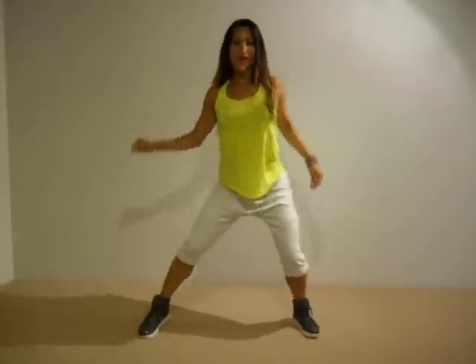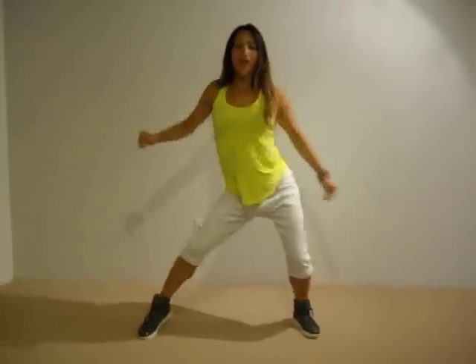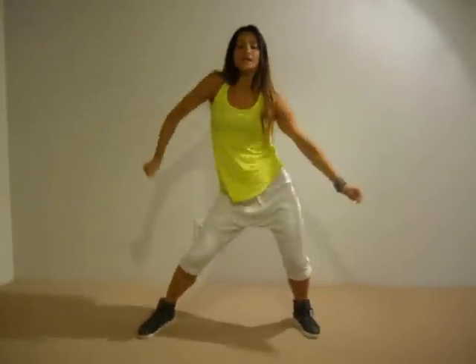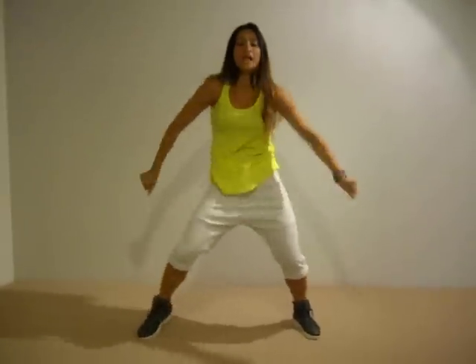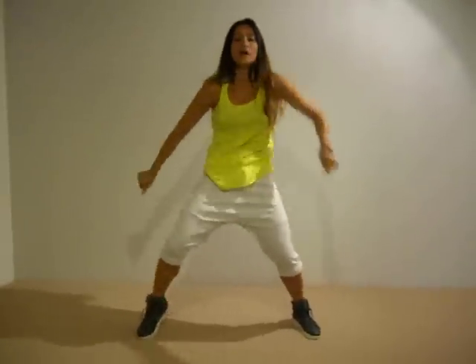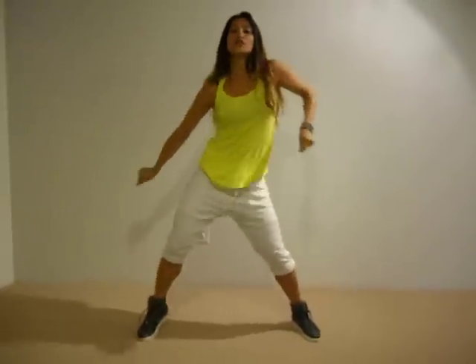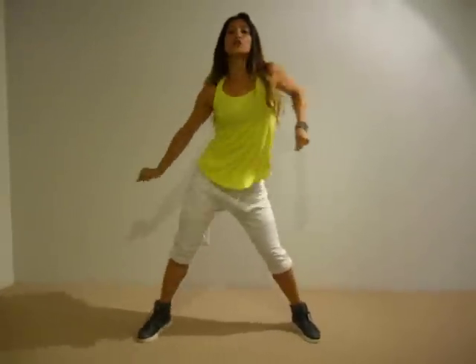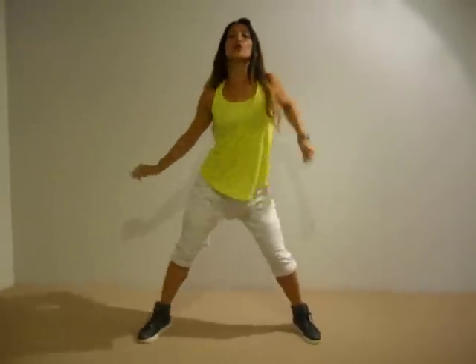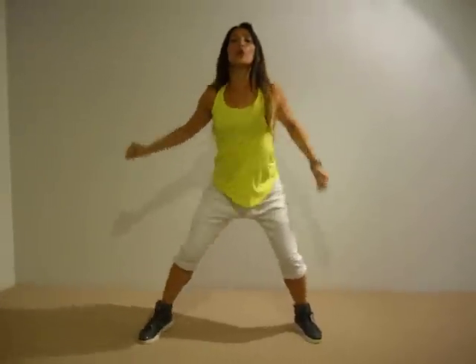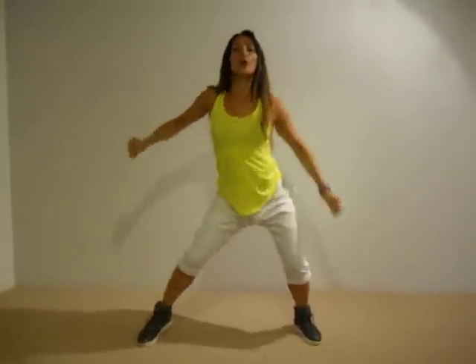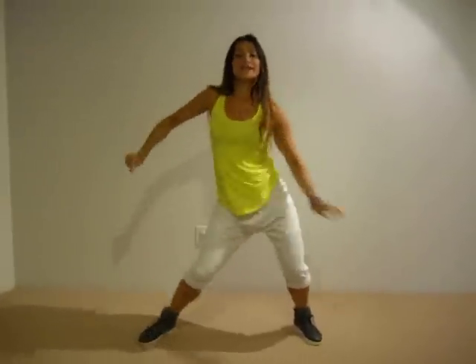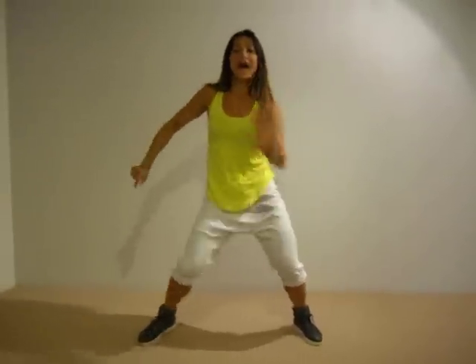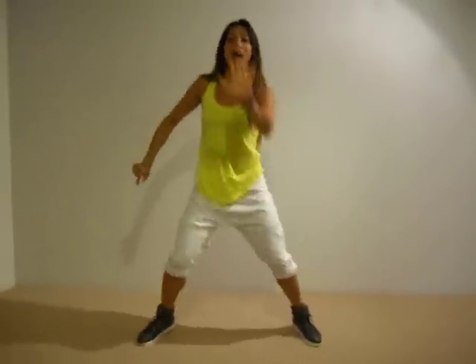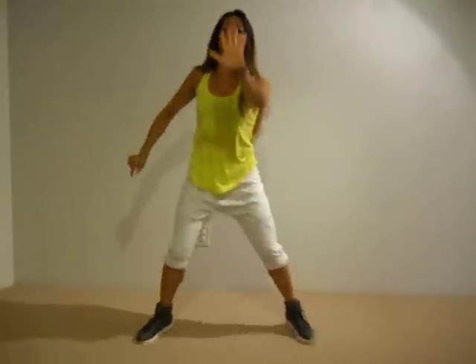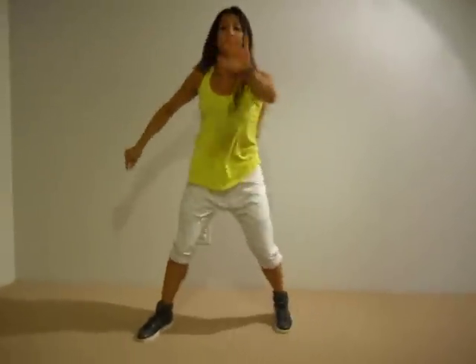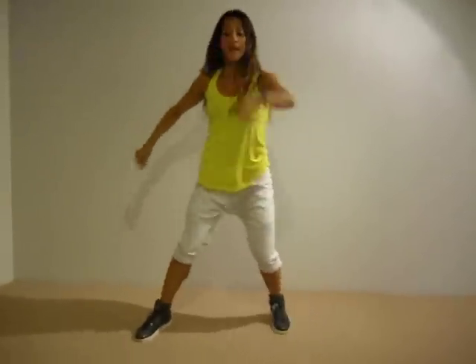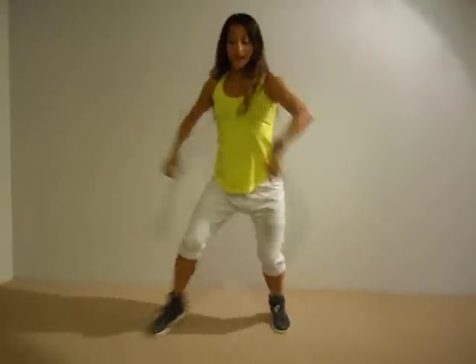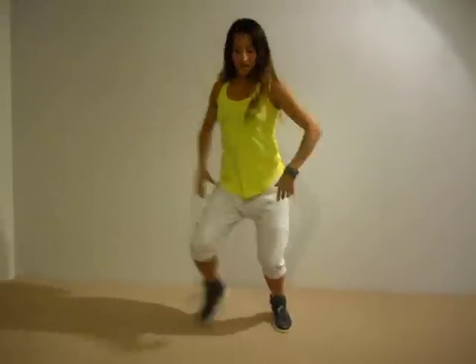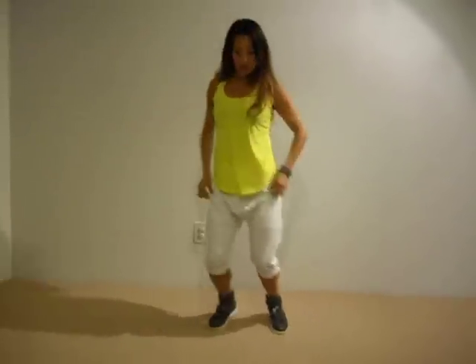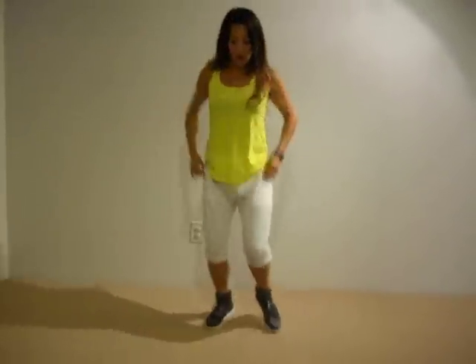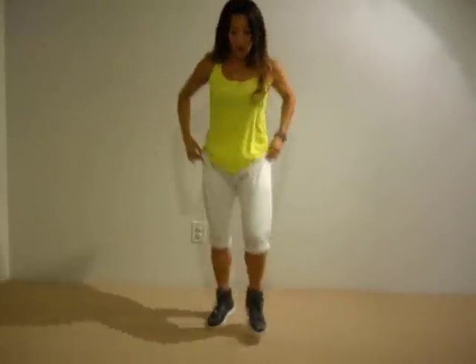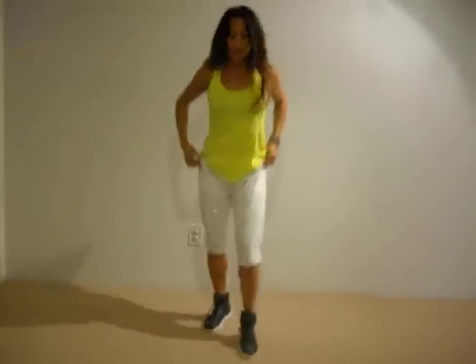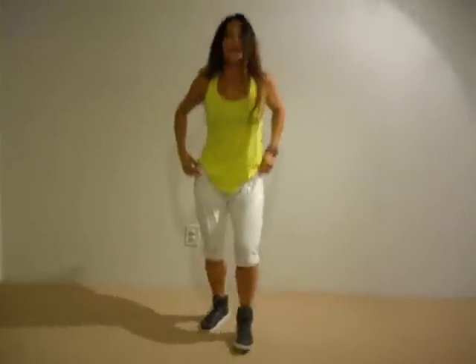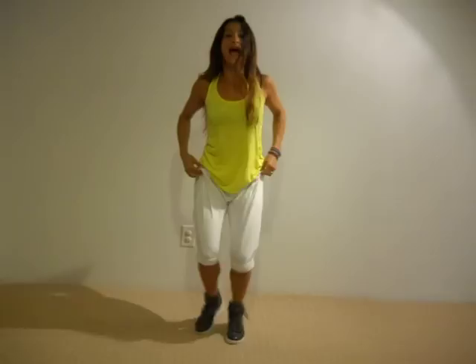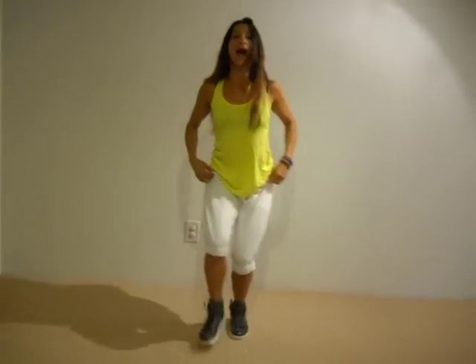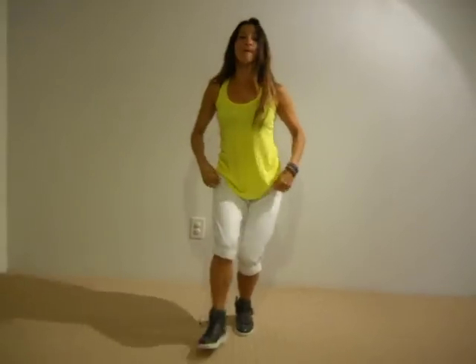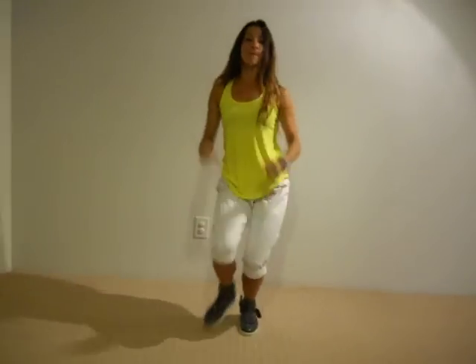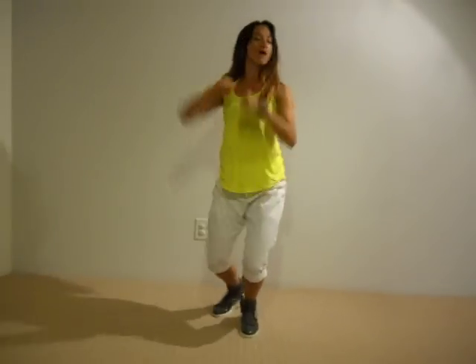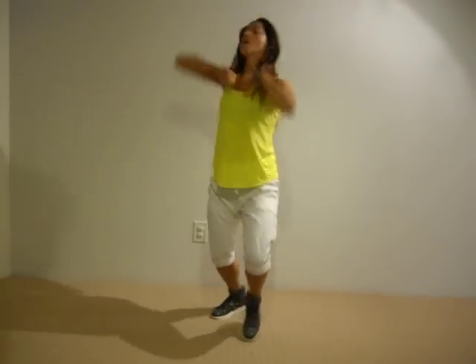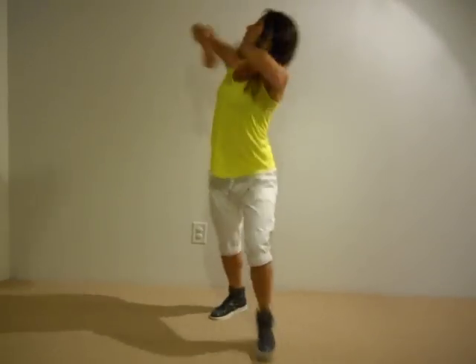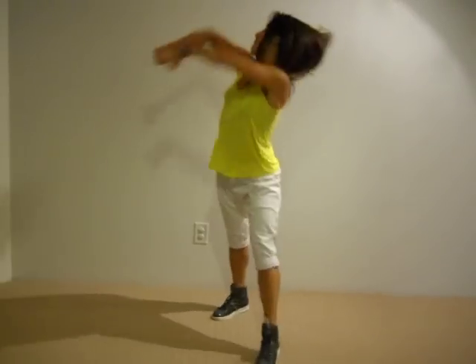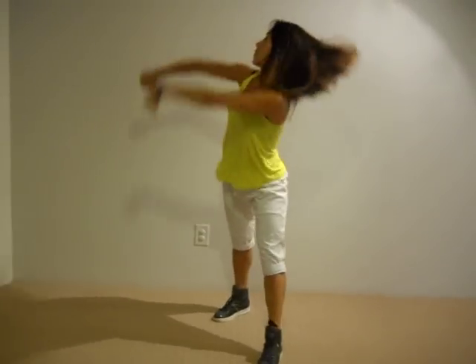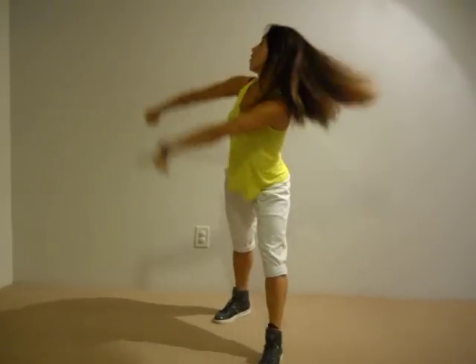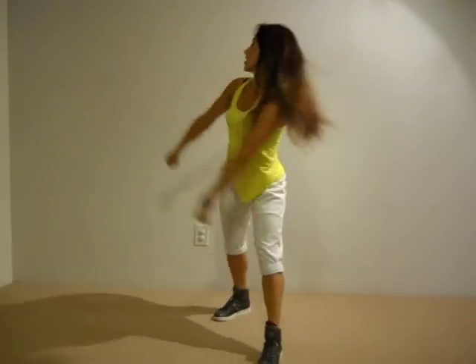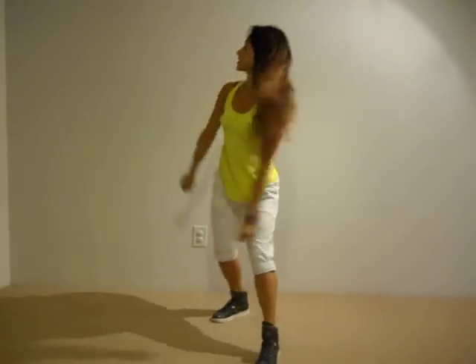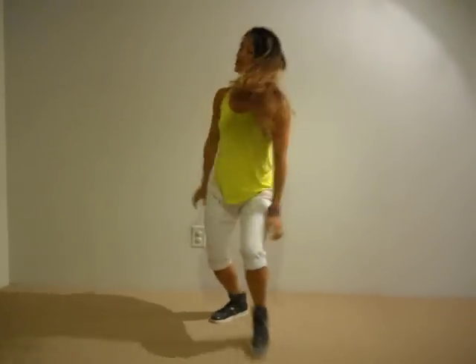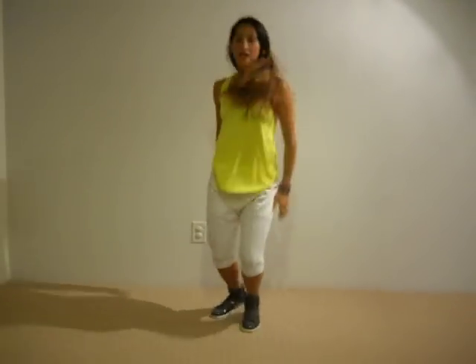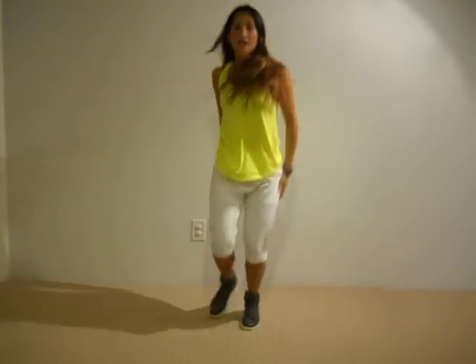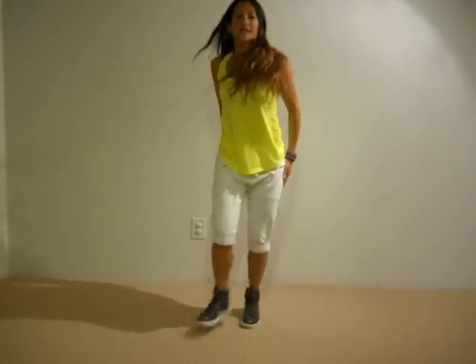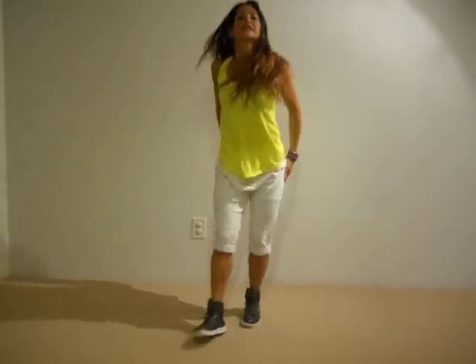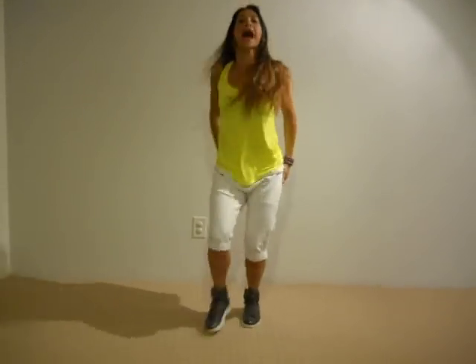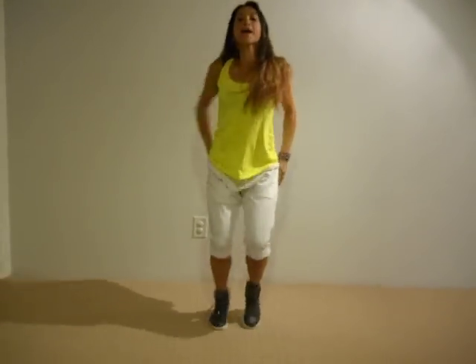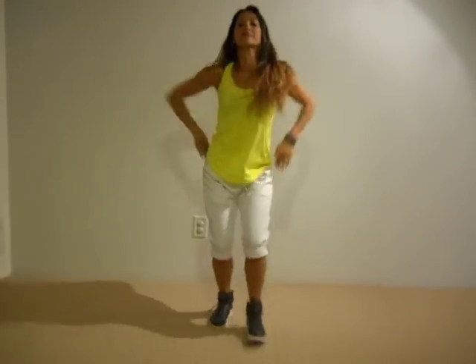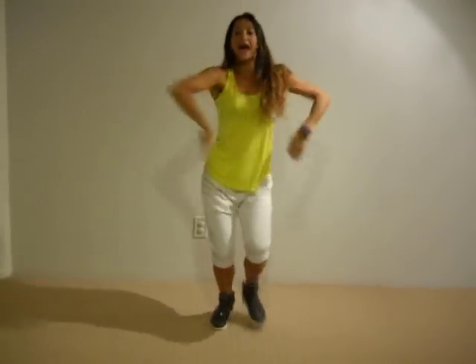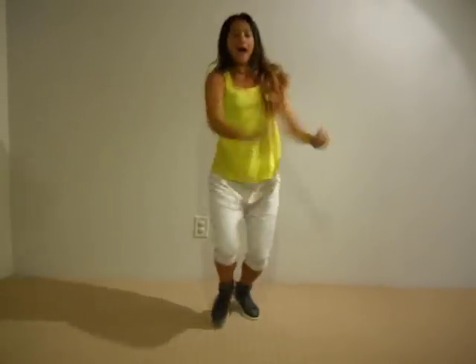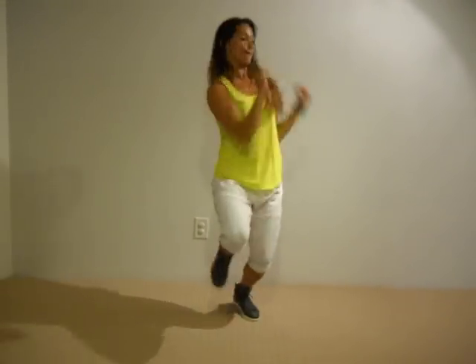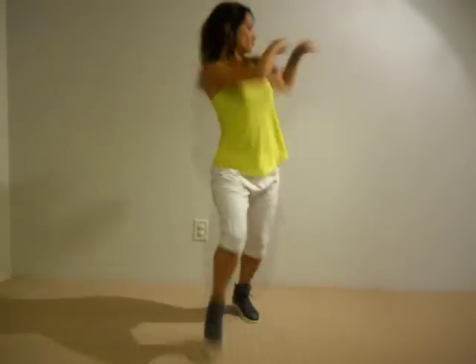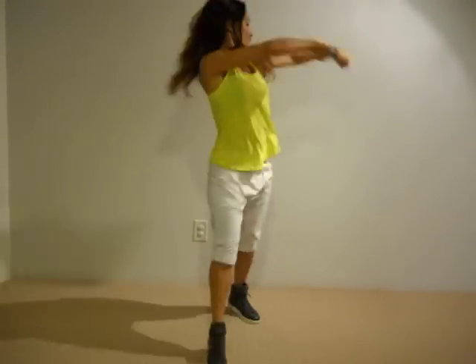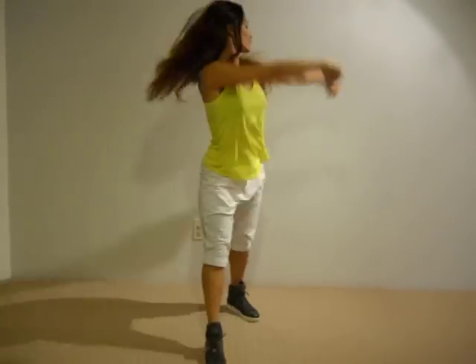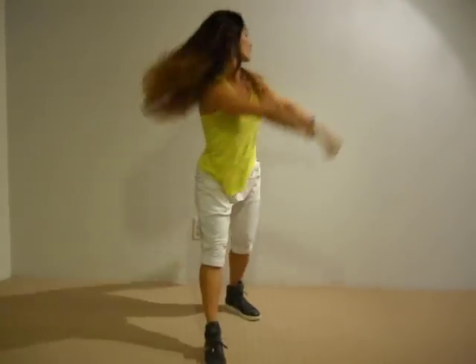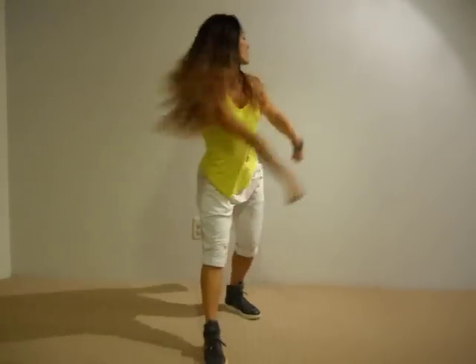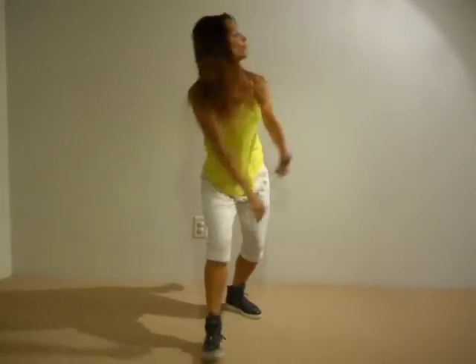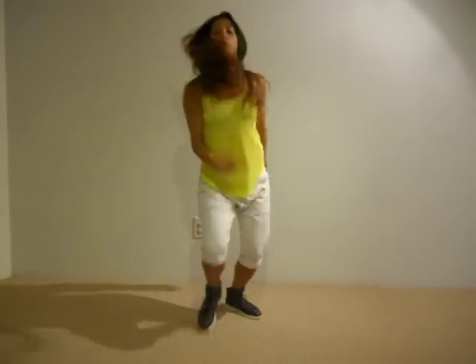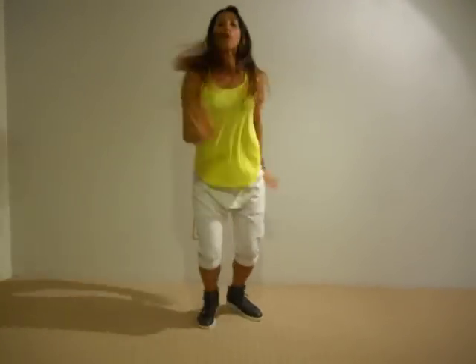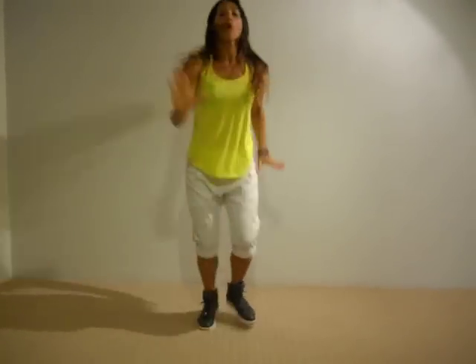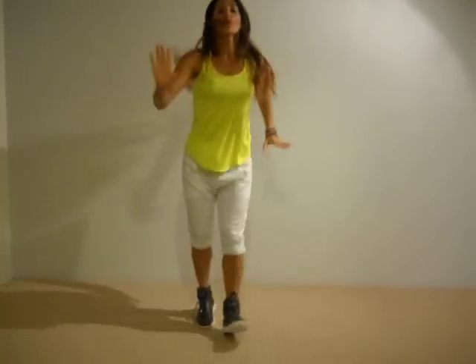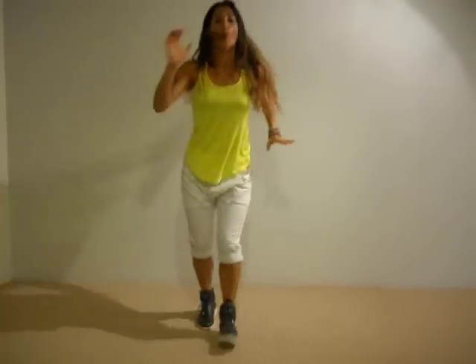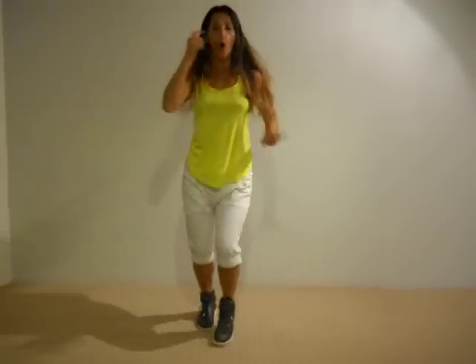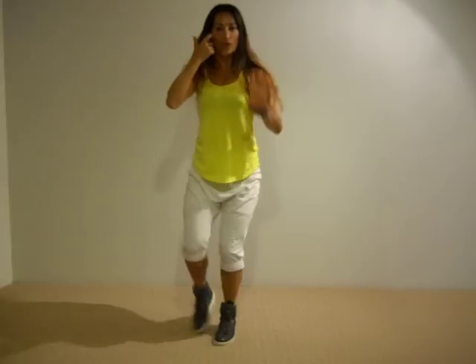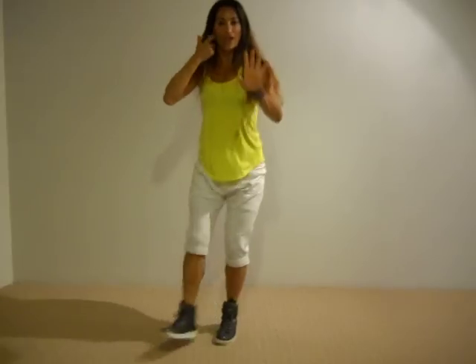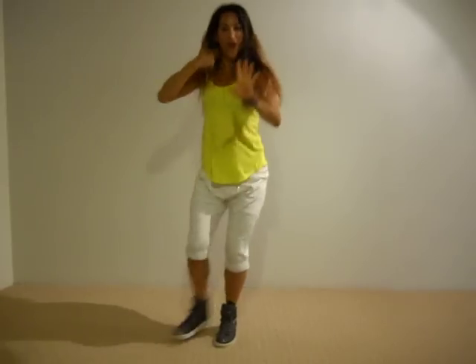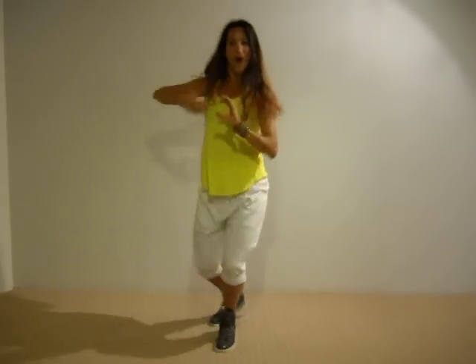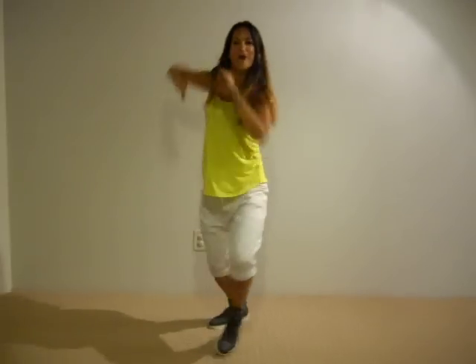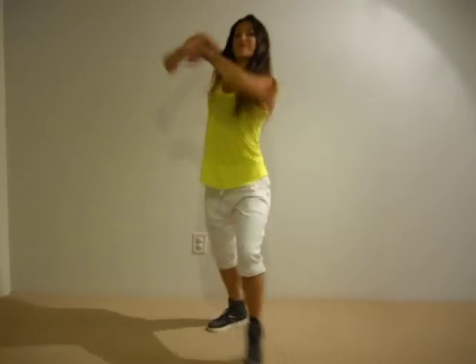Now, two quick taps. Here we go. Tap, push, tap, tap. Roll the arms.